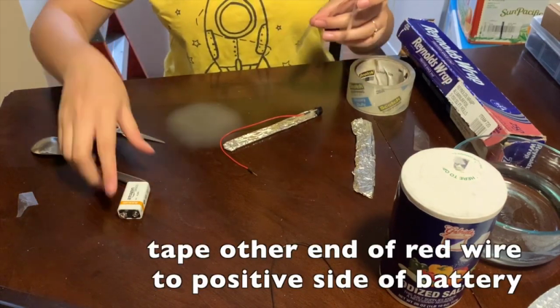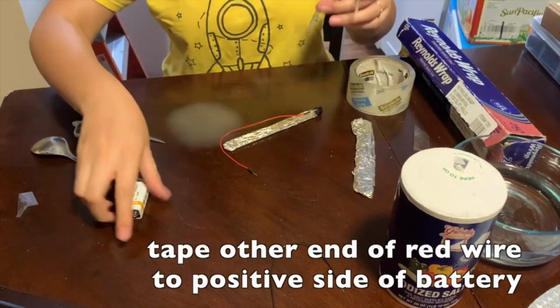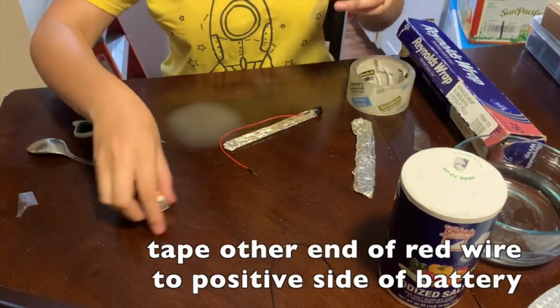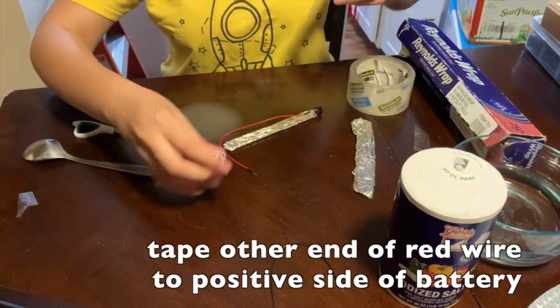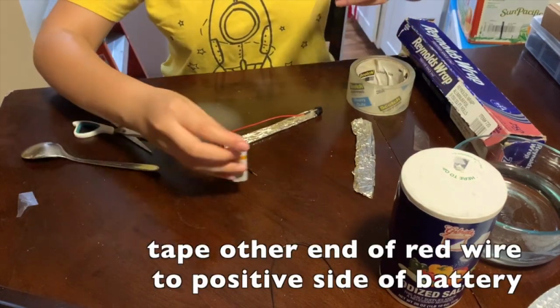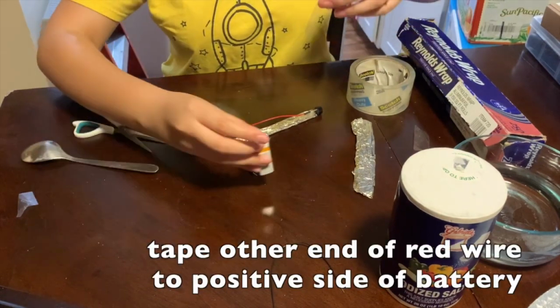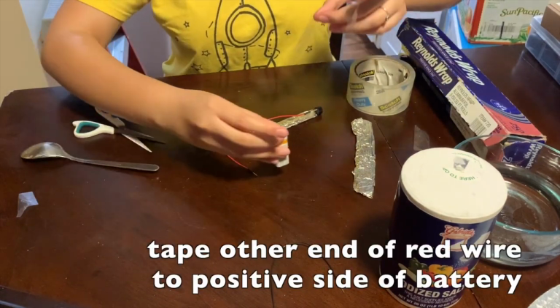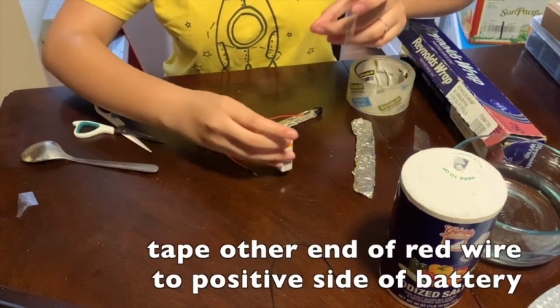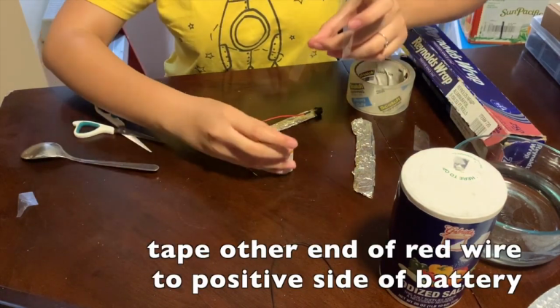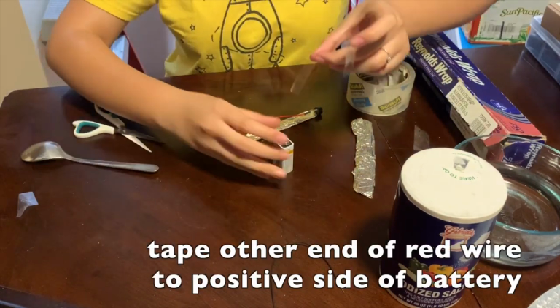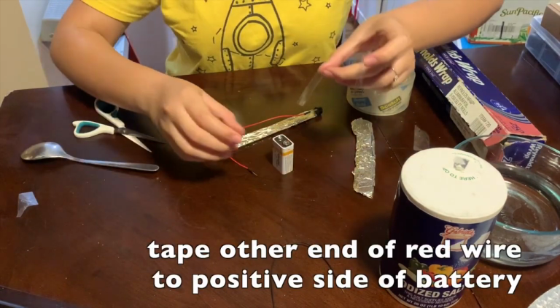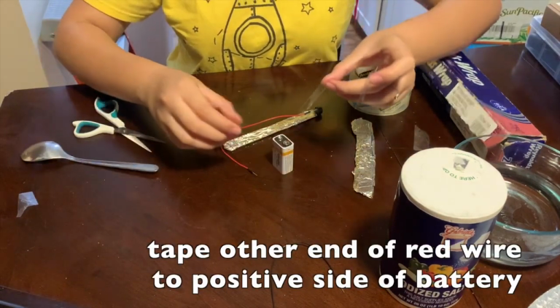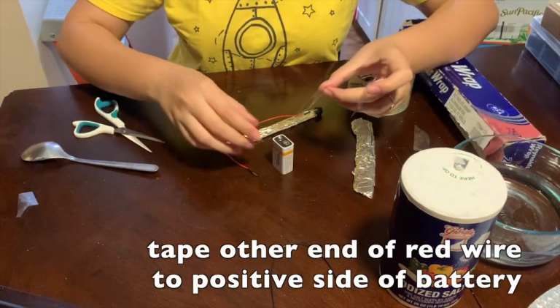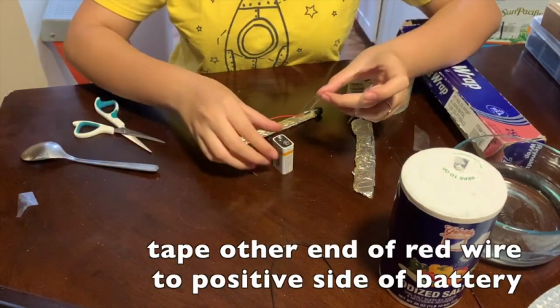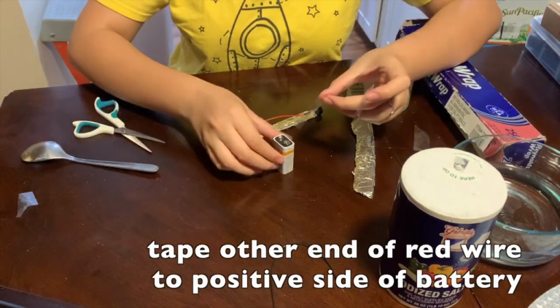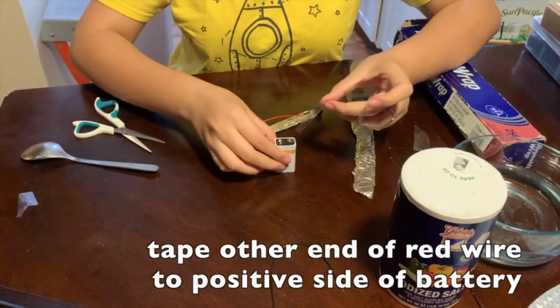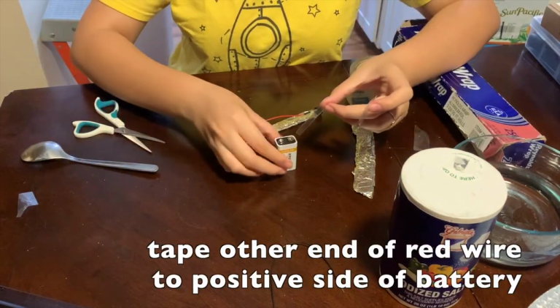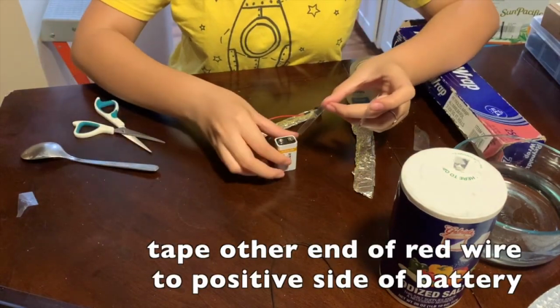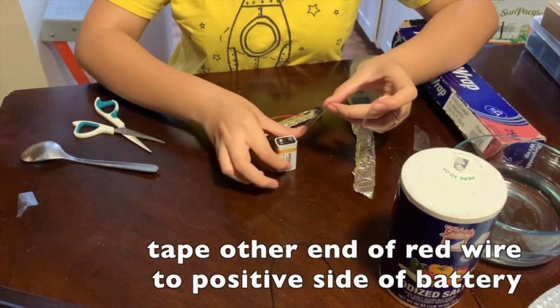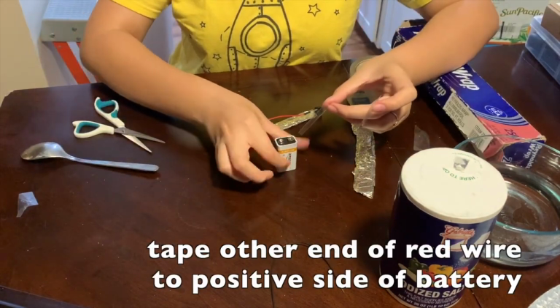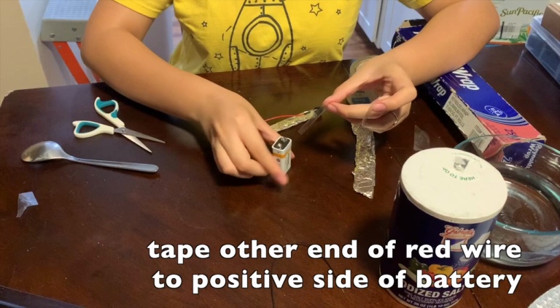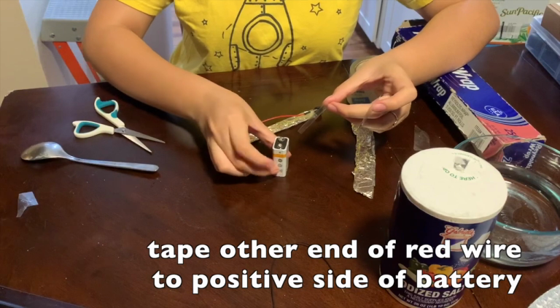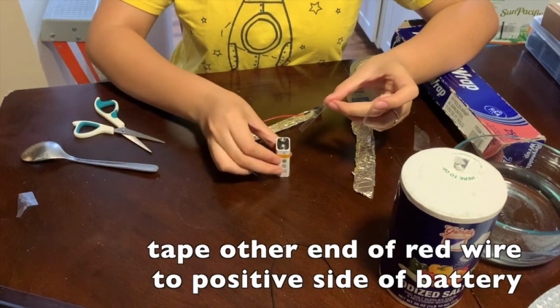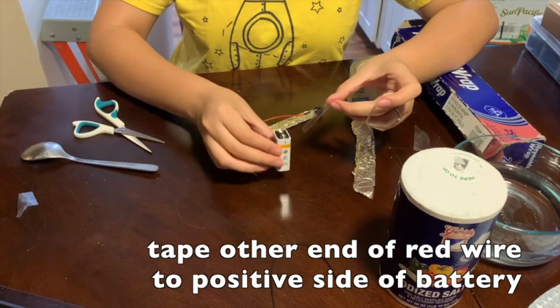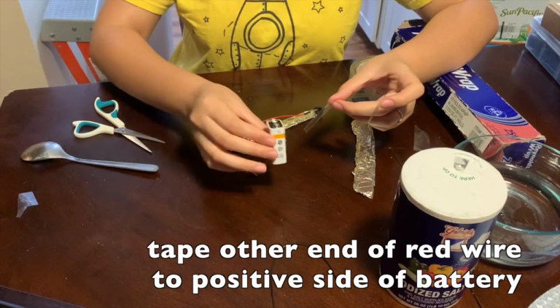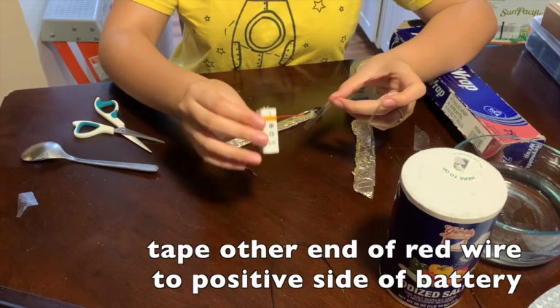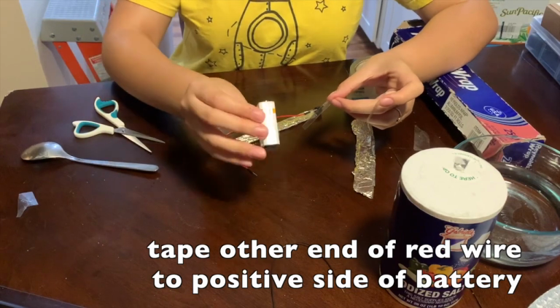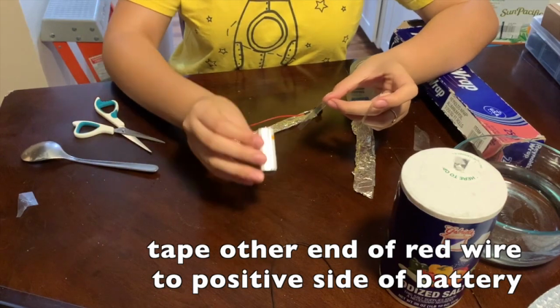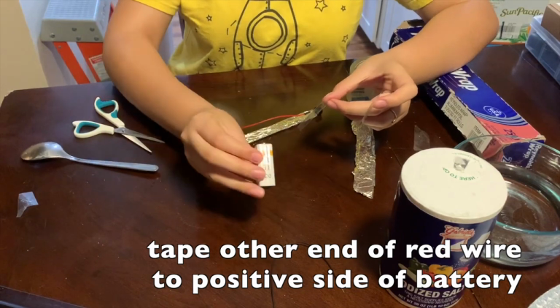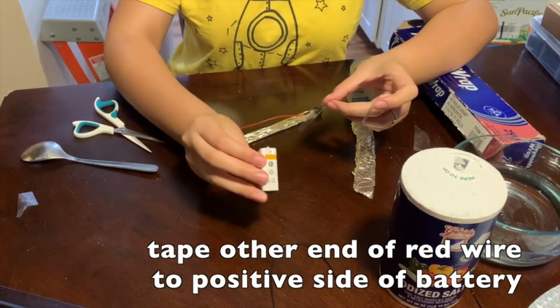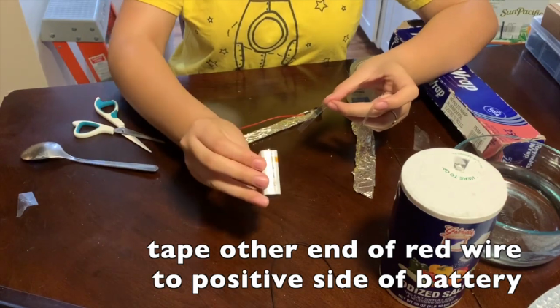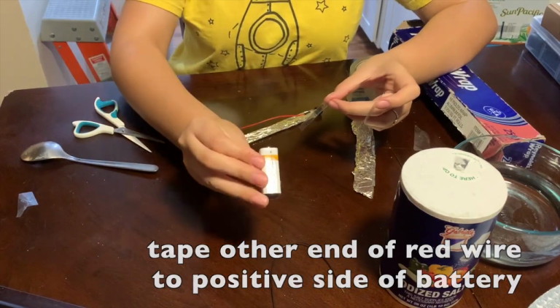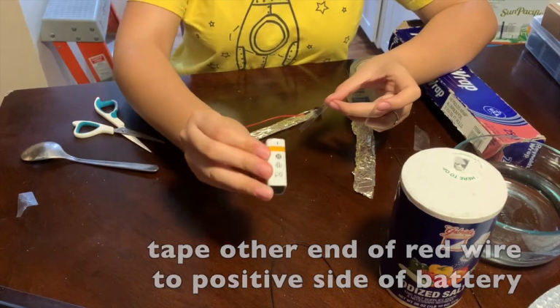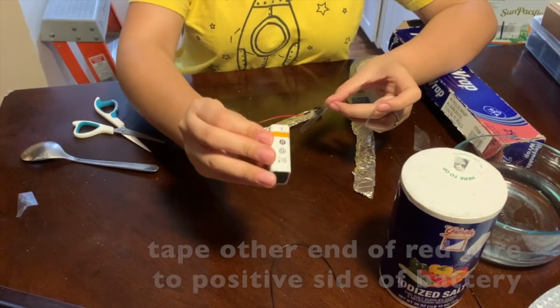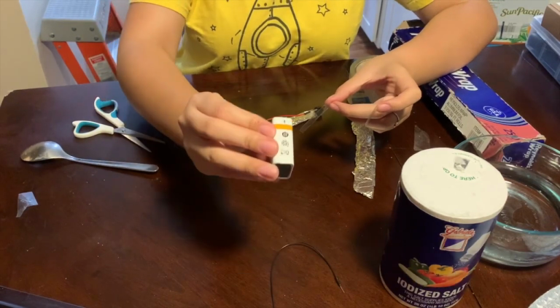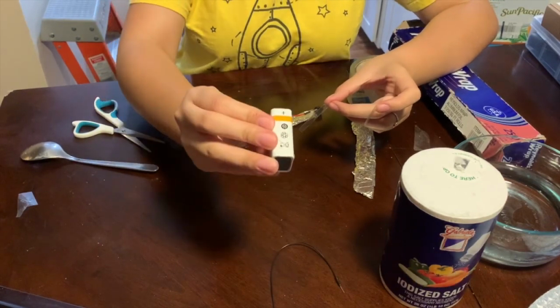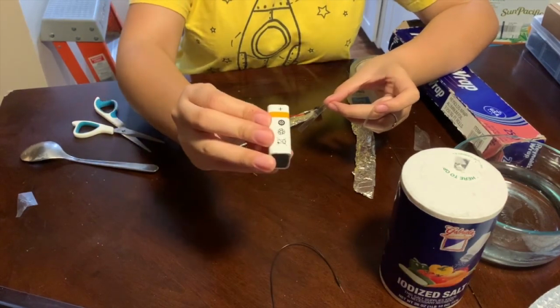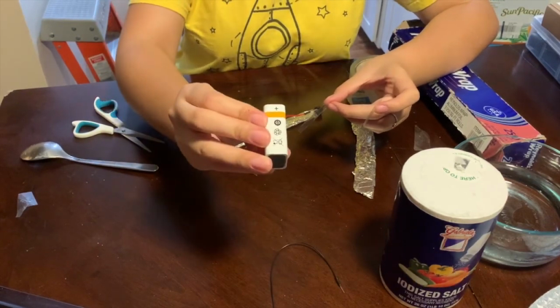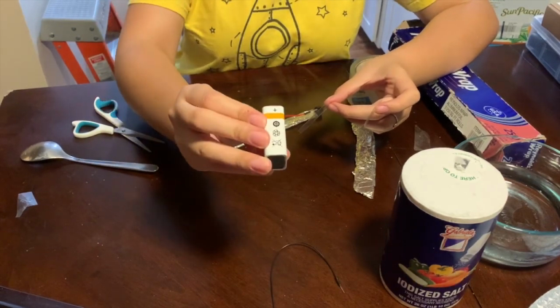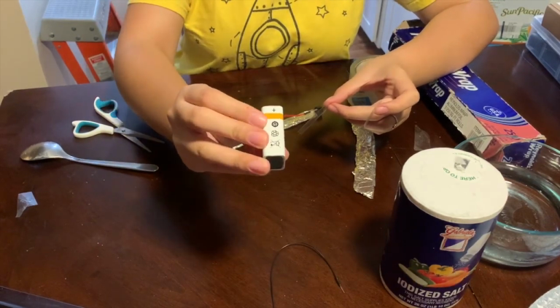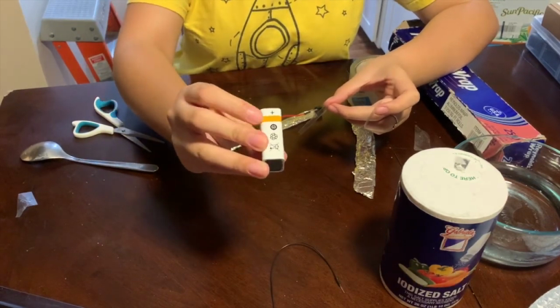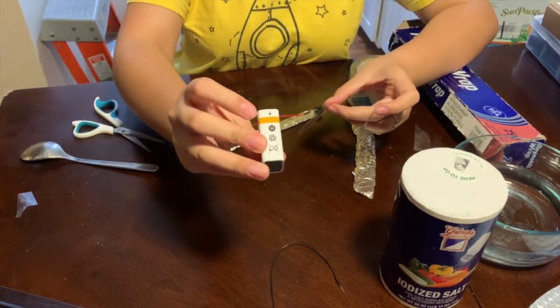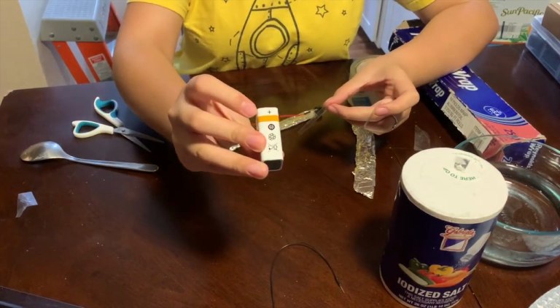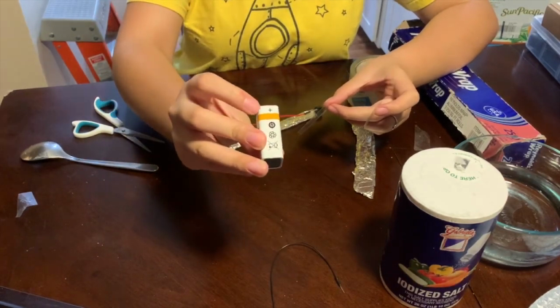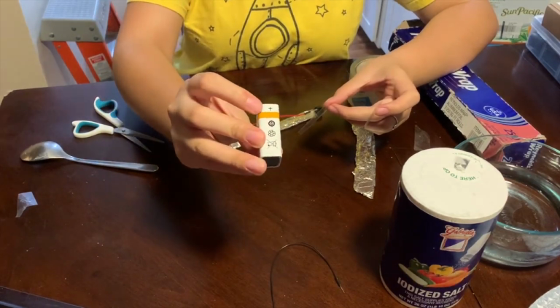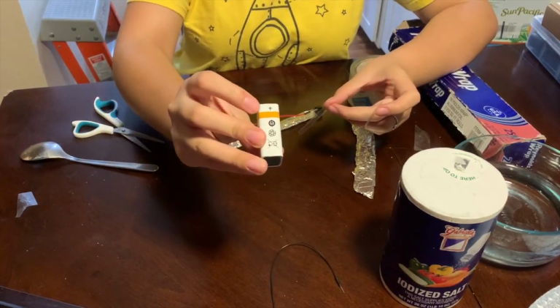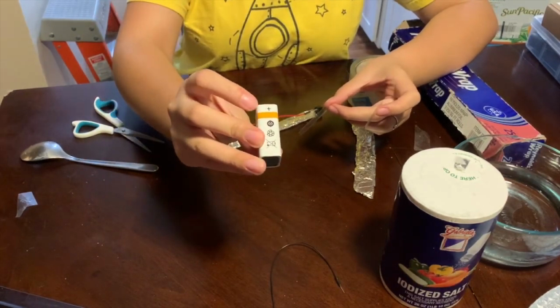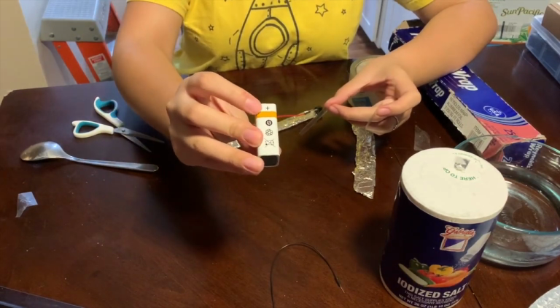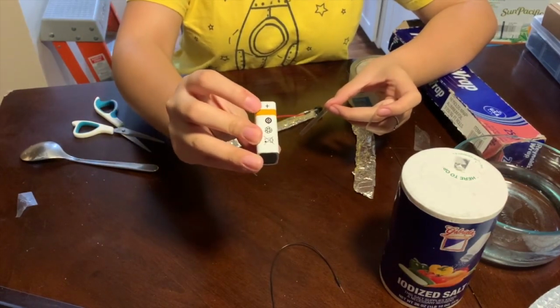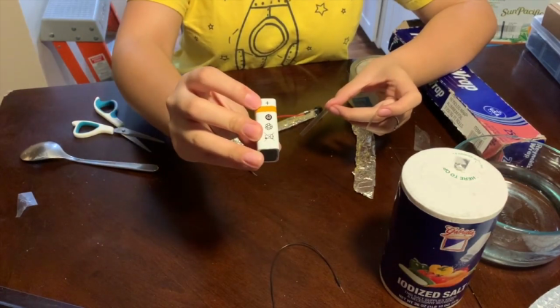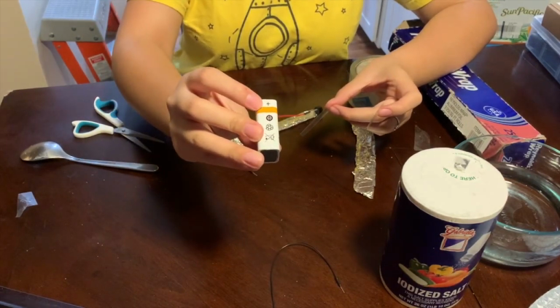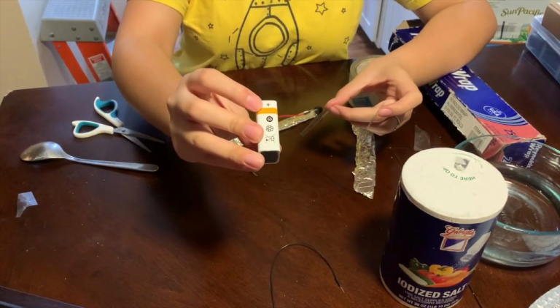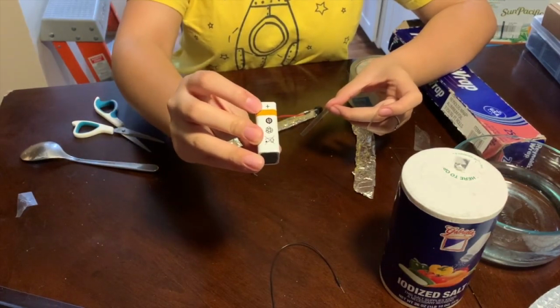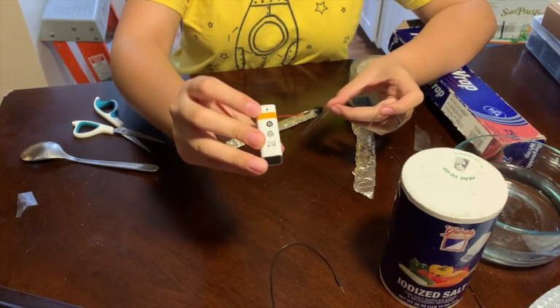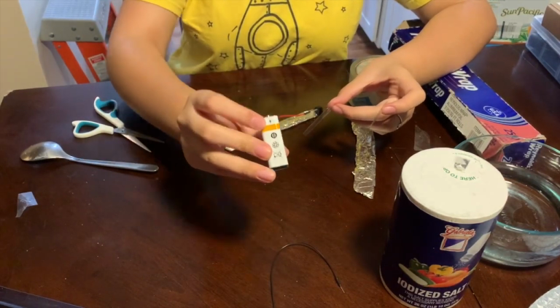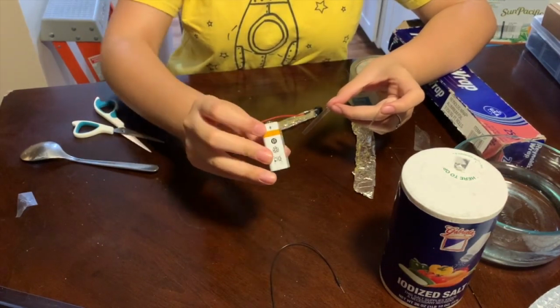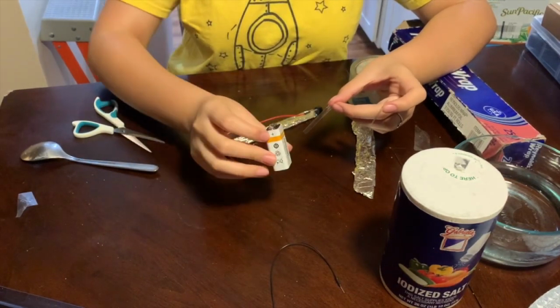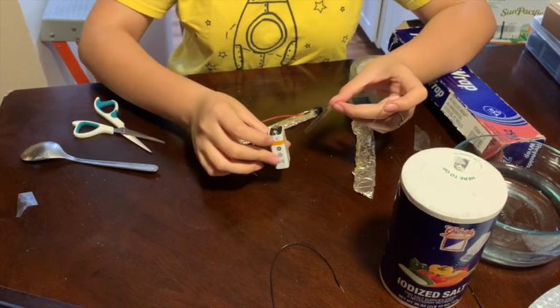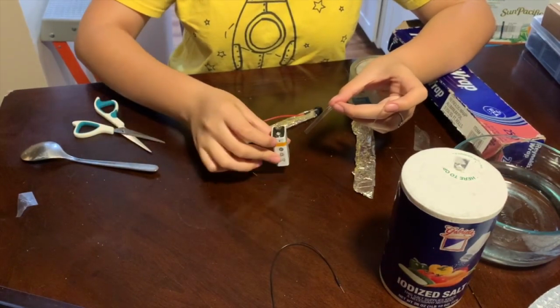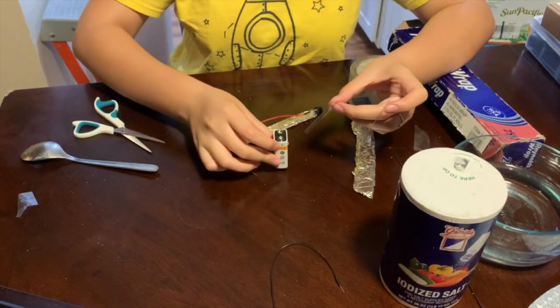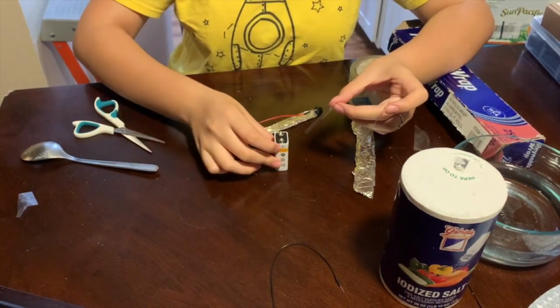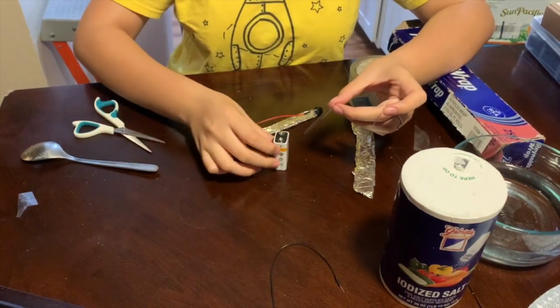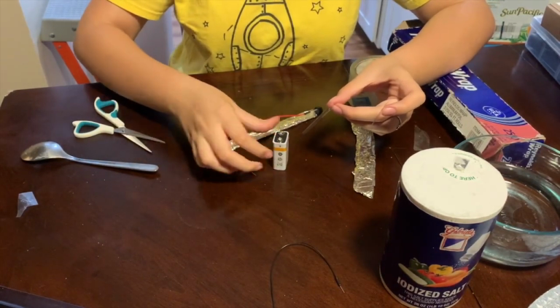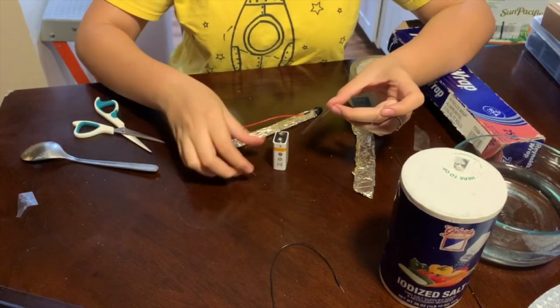Tape the other end of the red wire to the positive side of the battery. You'll know it's the positive side because it'll have a plus sign on the side.